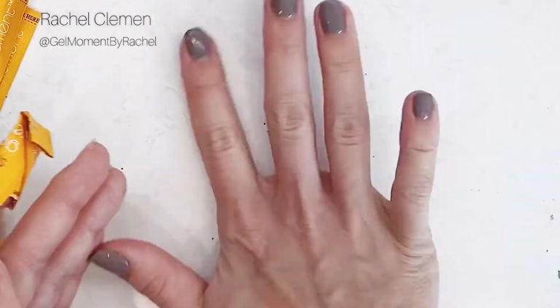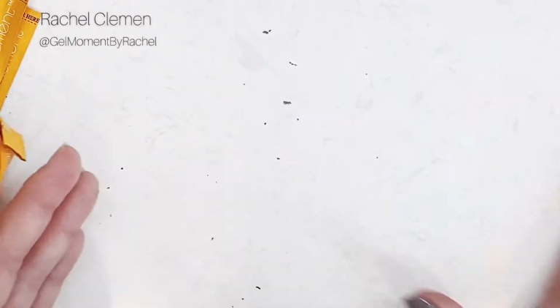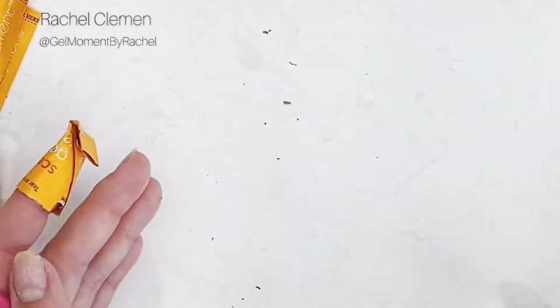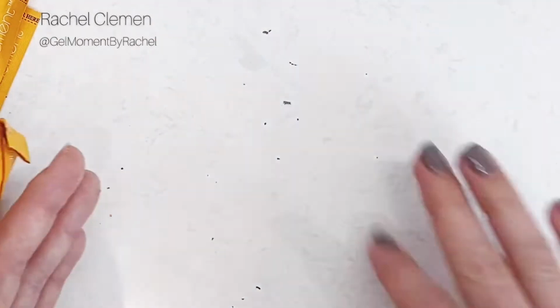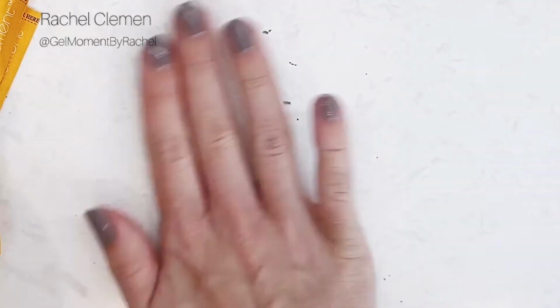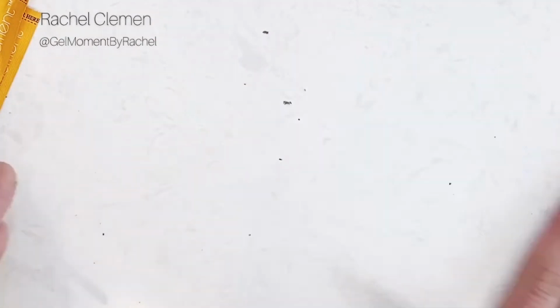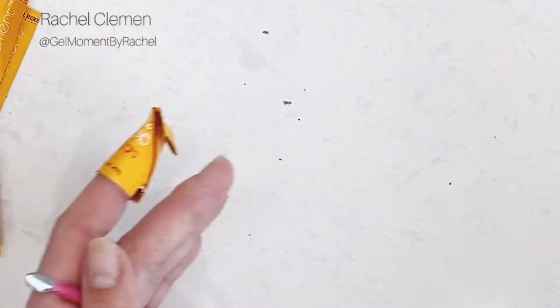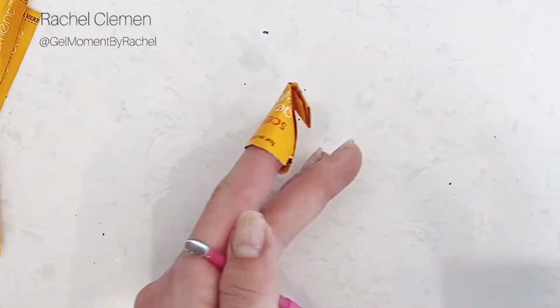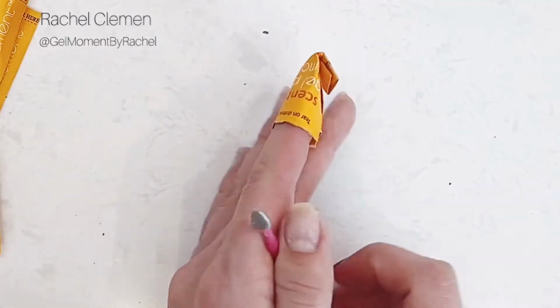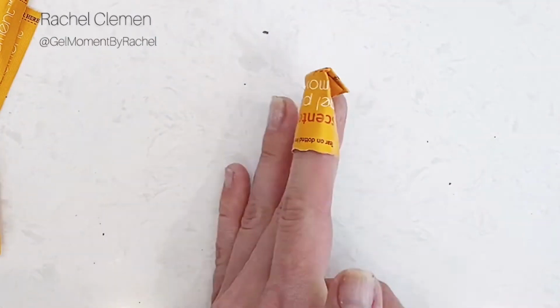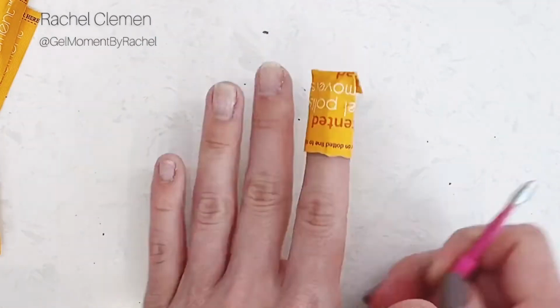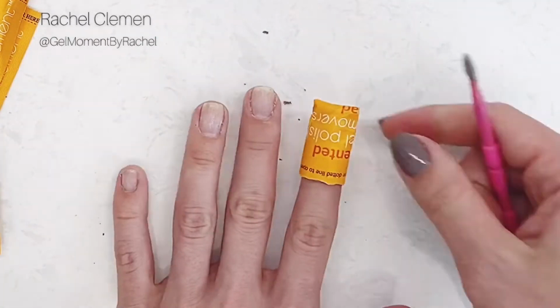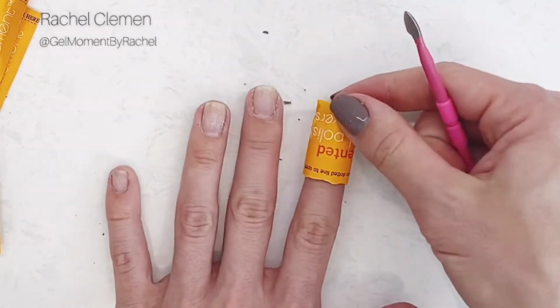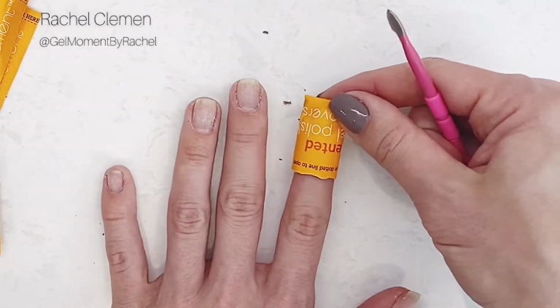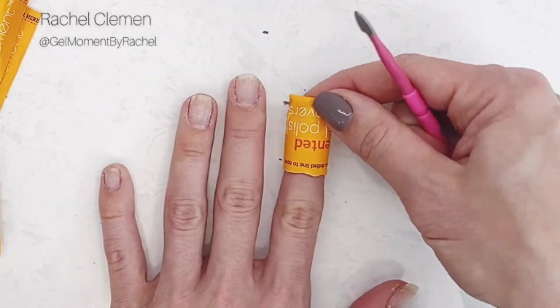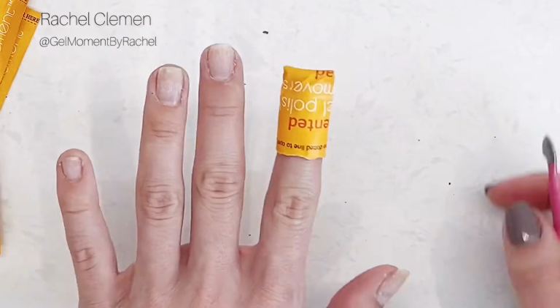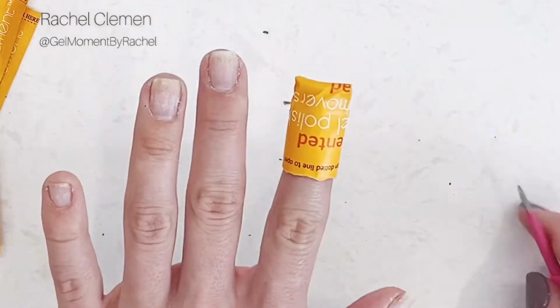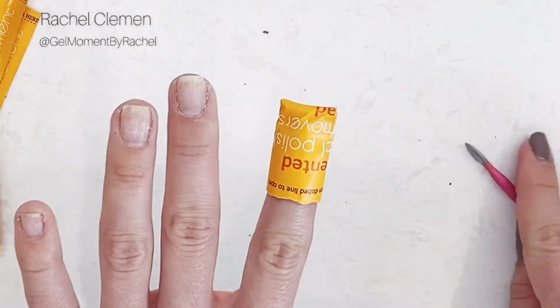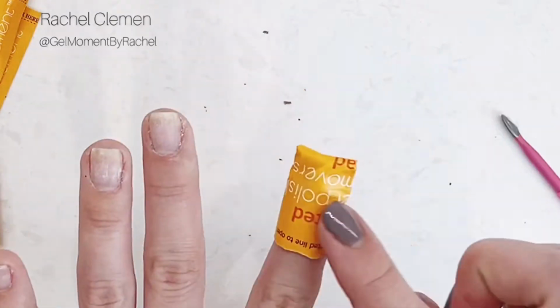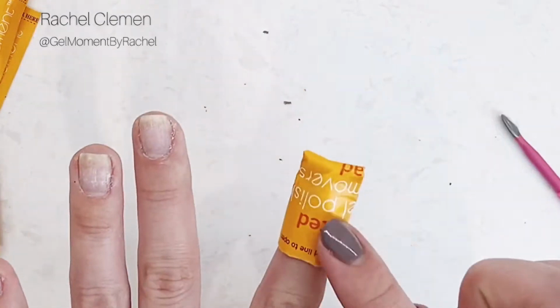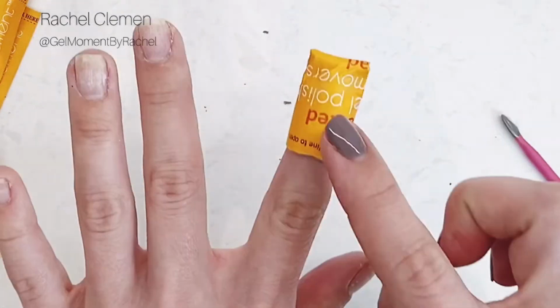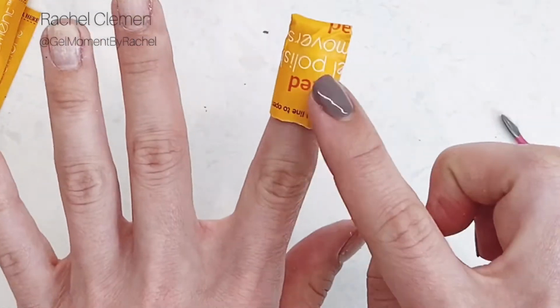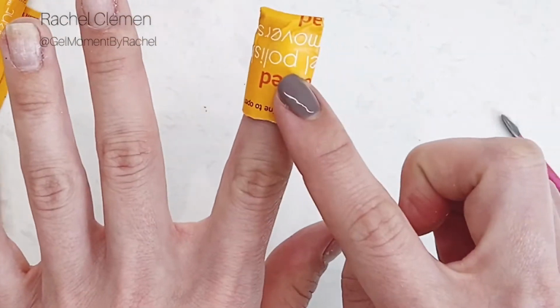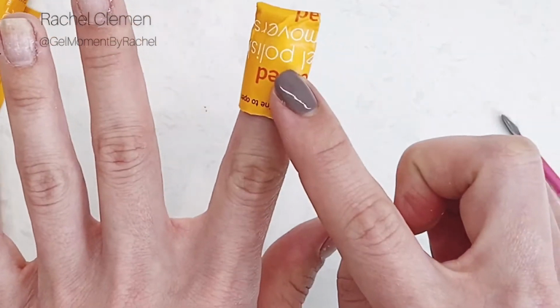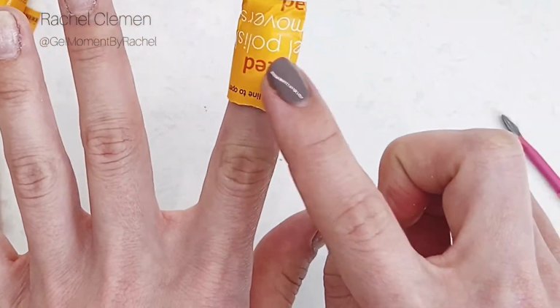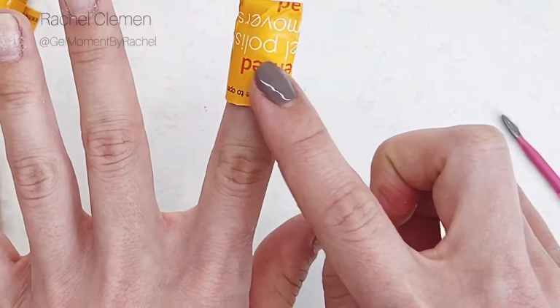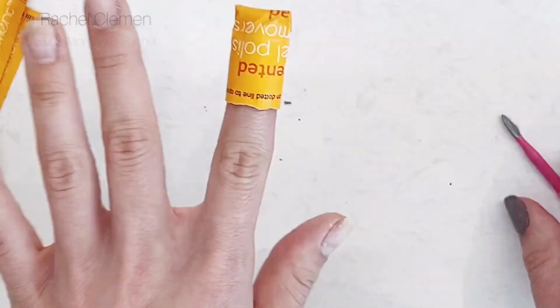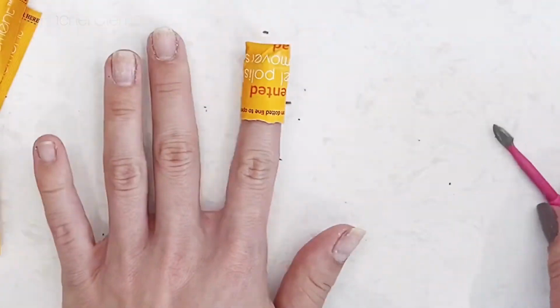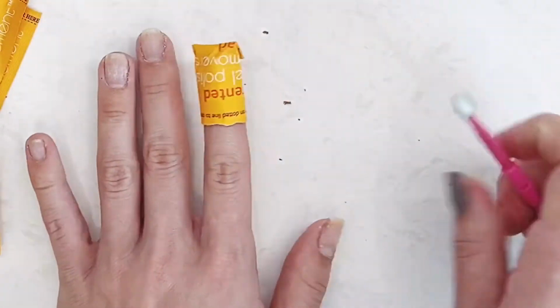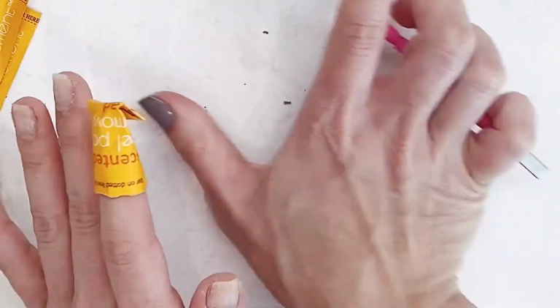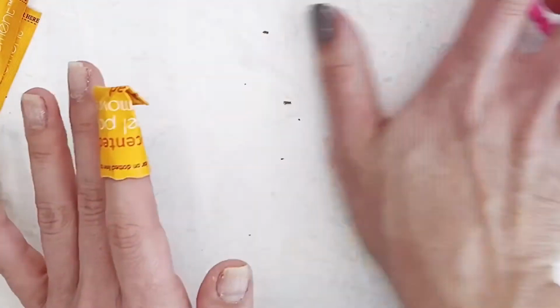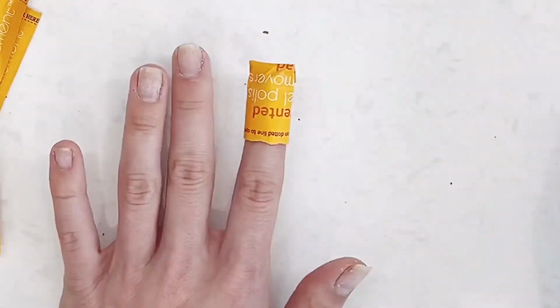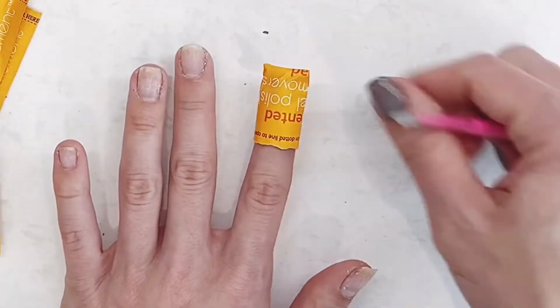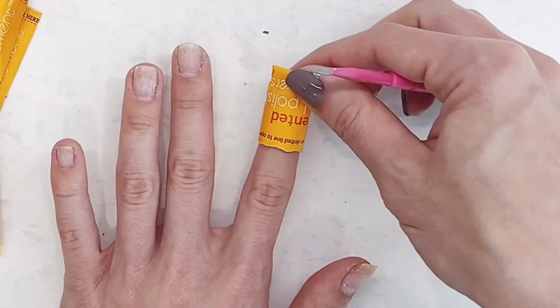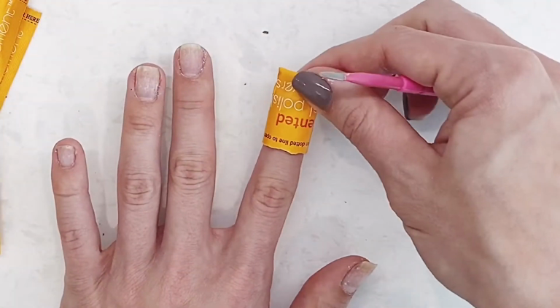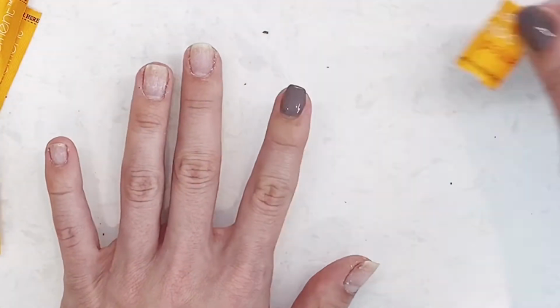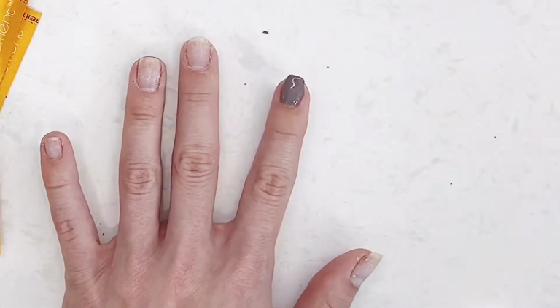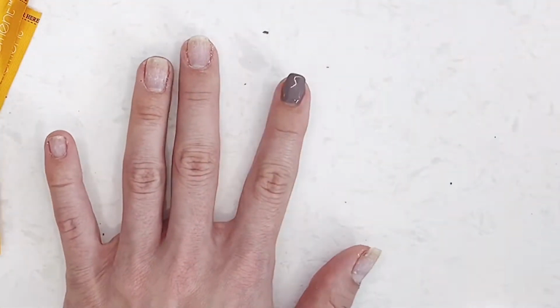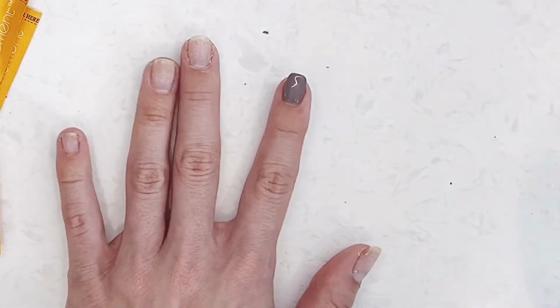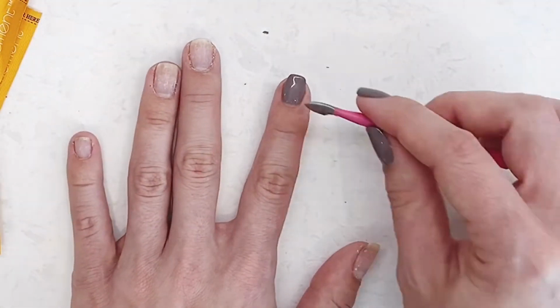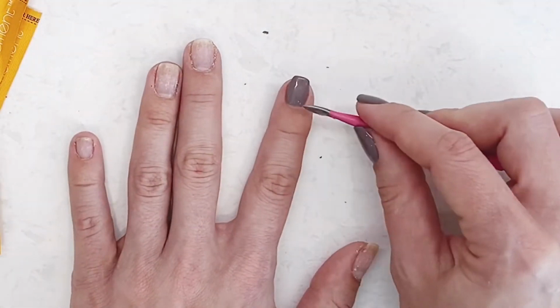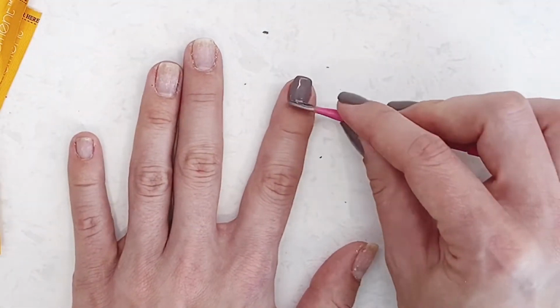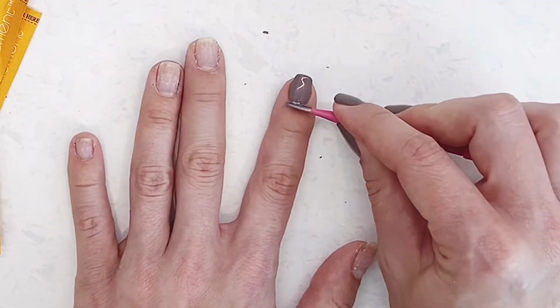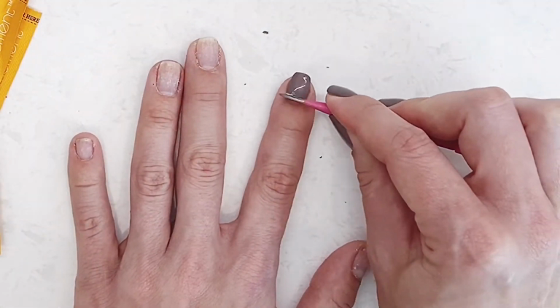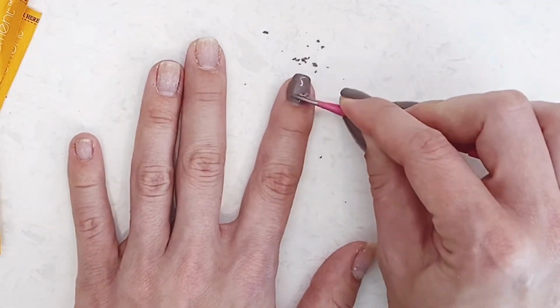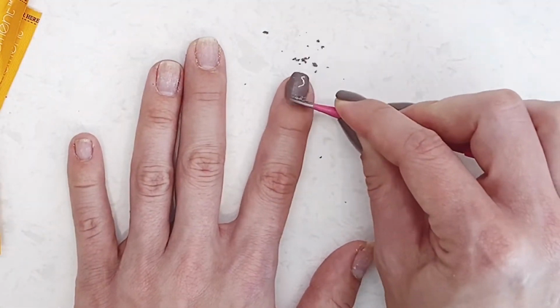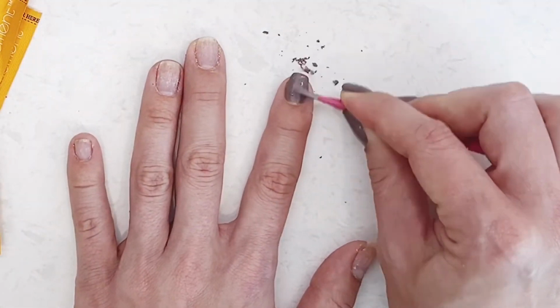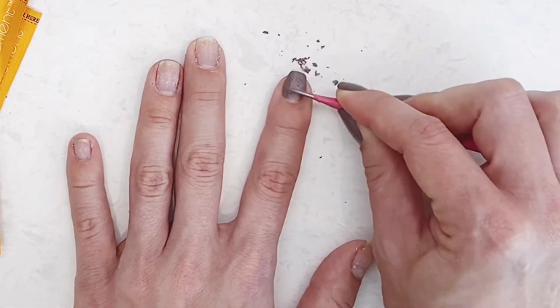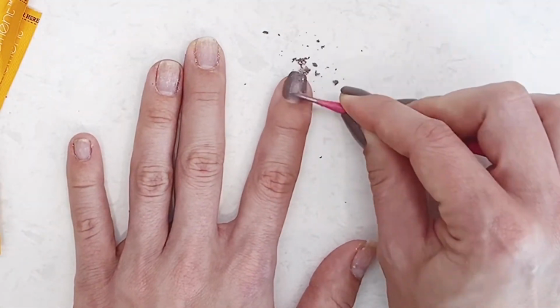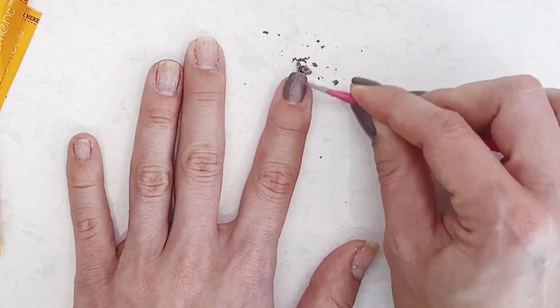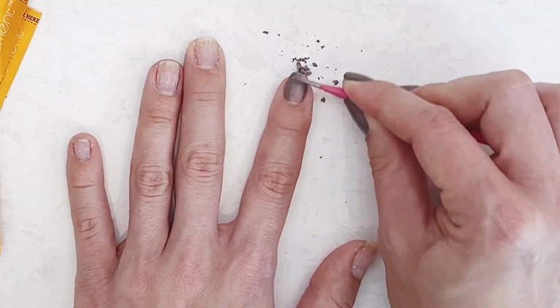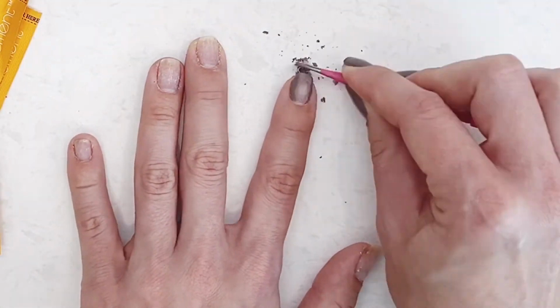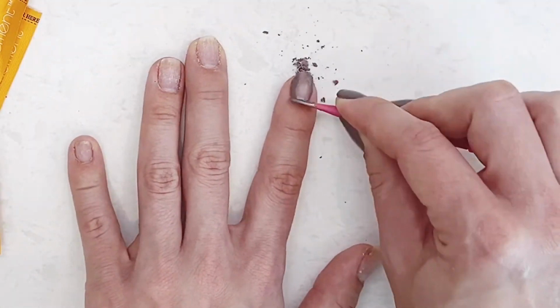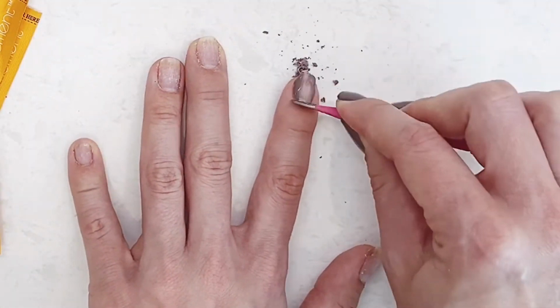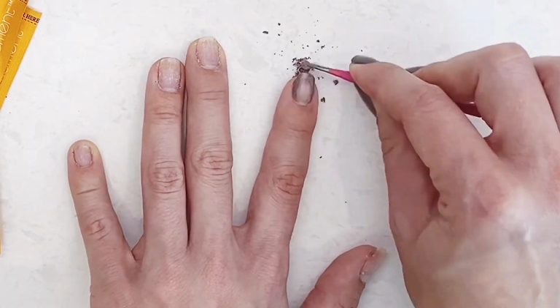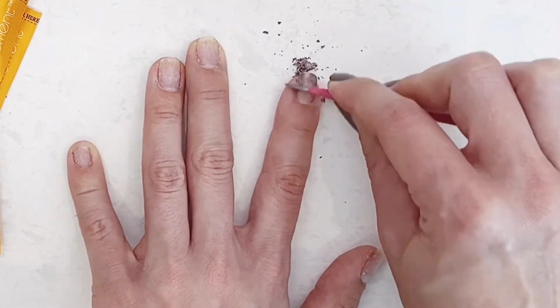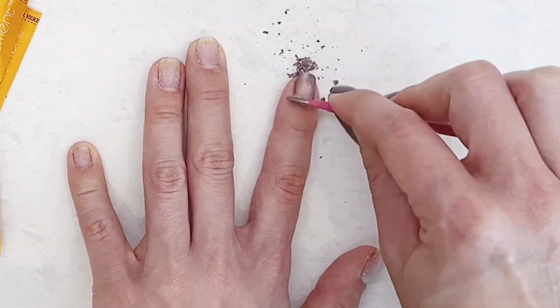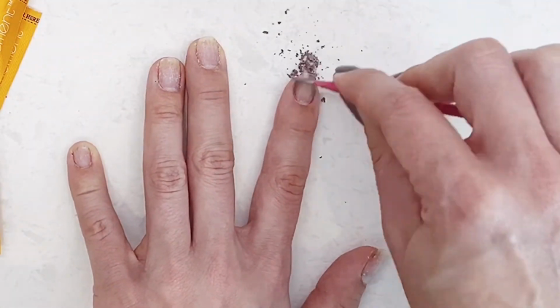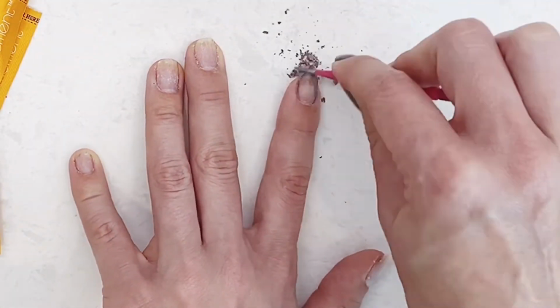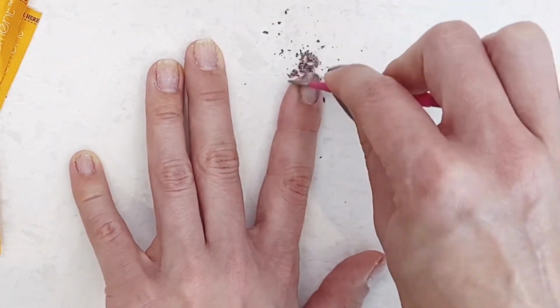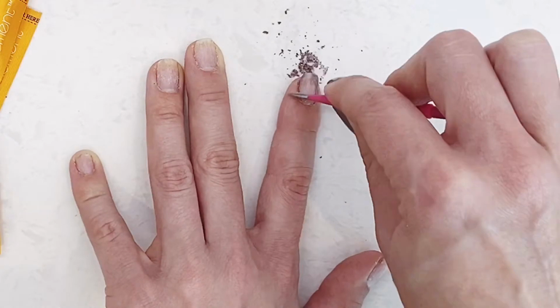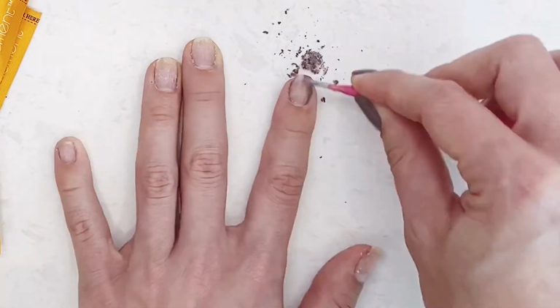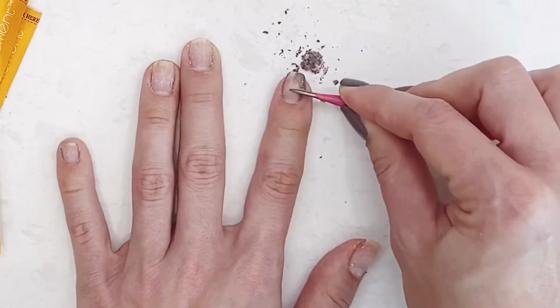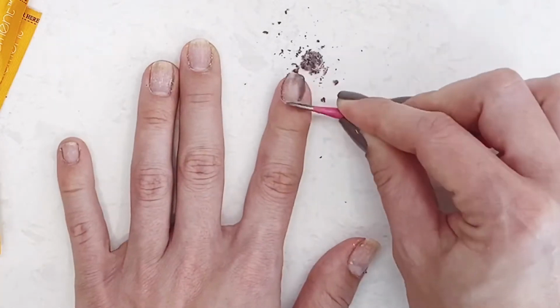Back to the first removal method — after eight to ten minutes you can take the remover pack off and use your cuticle pusher to remove the polish from the nail.